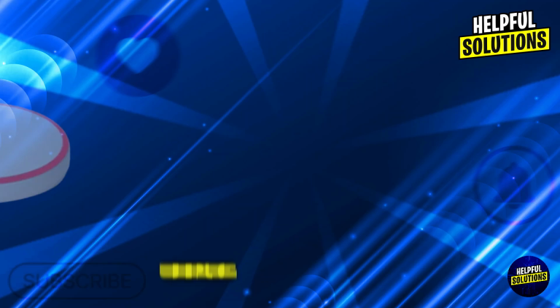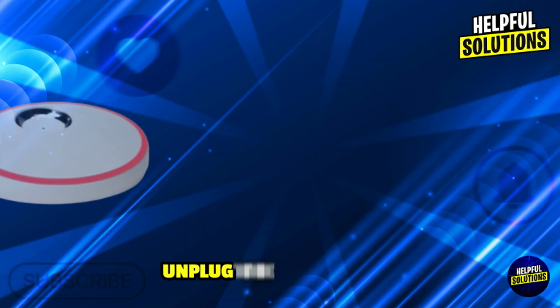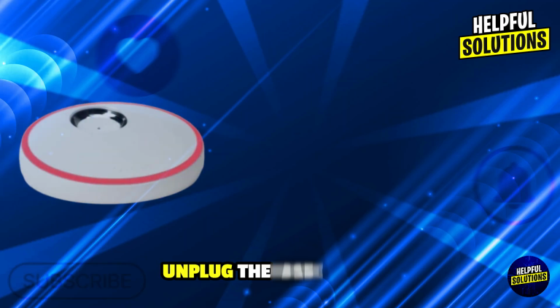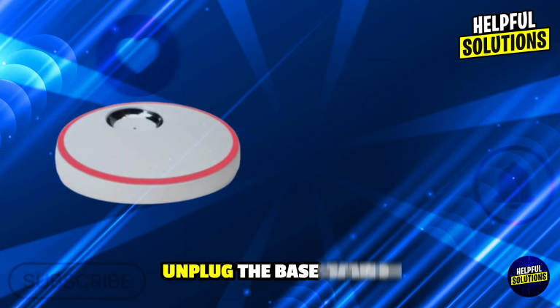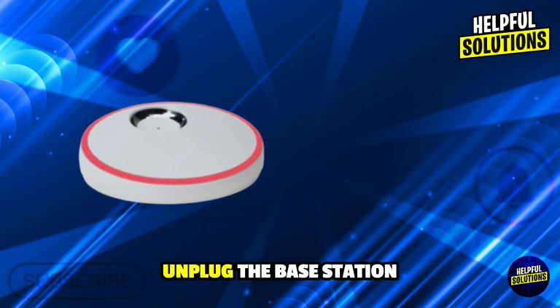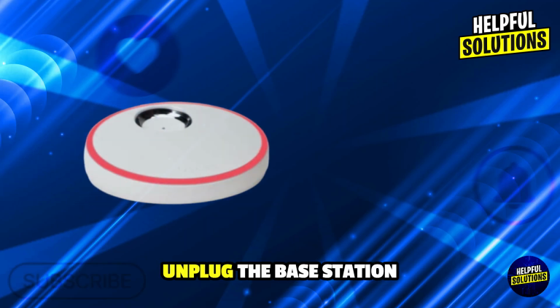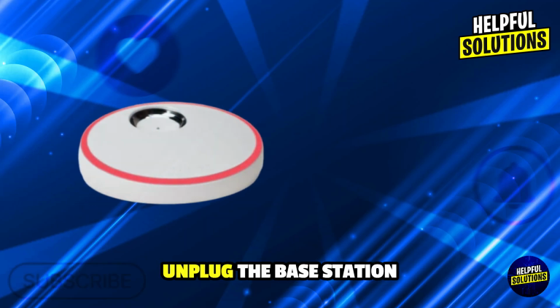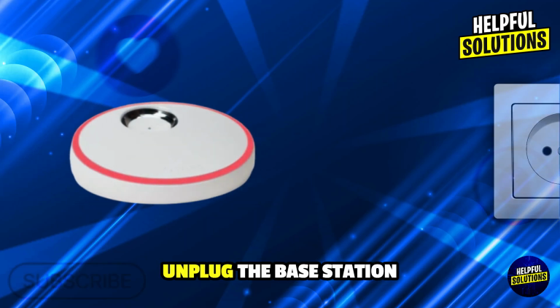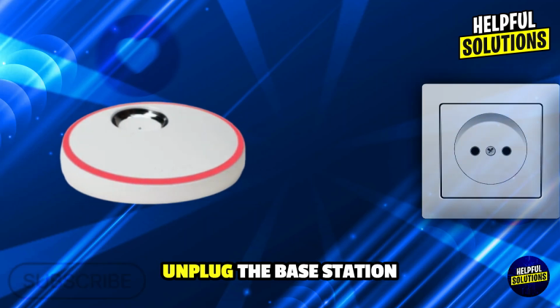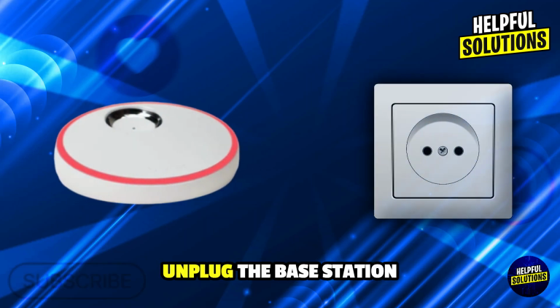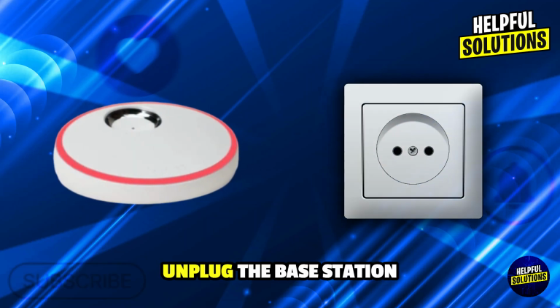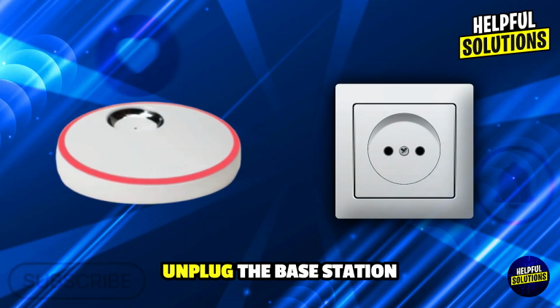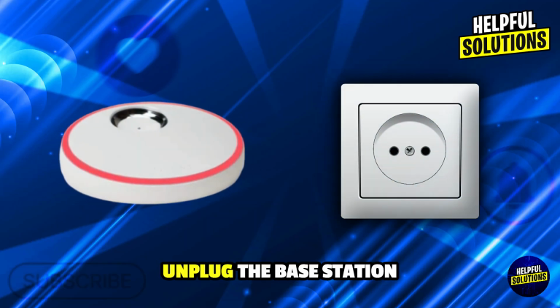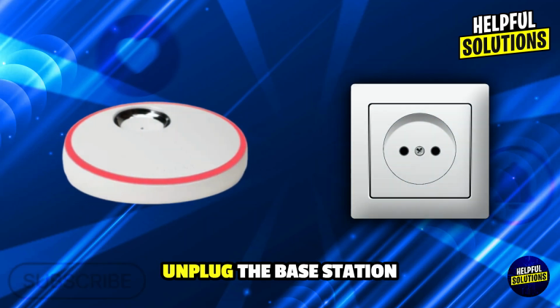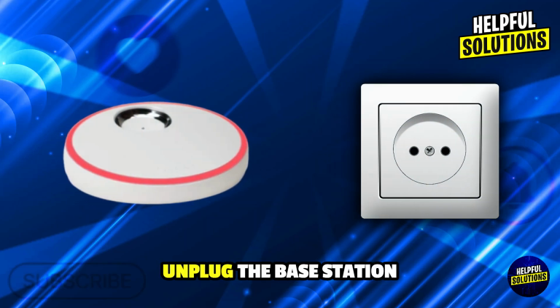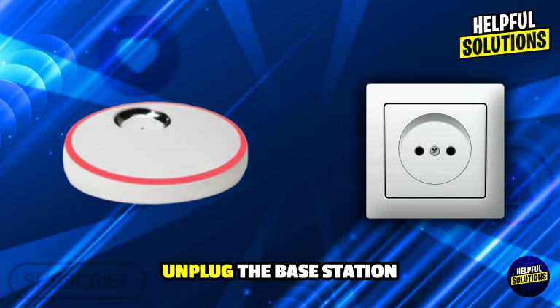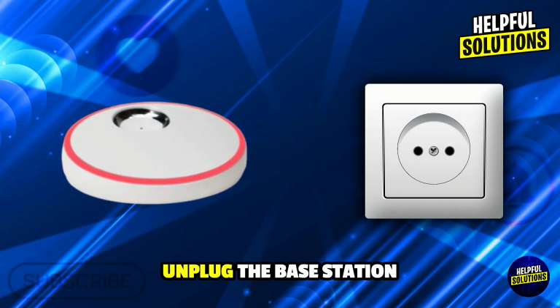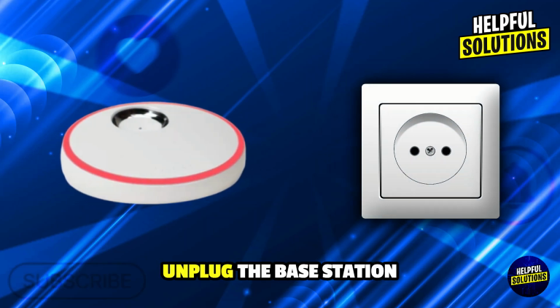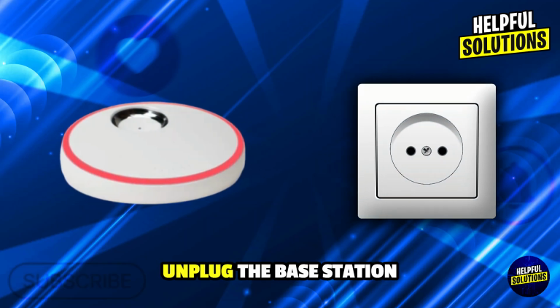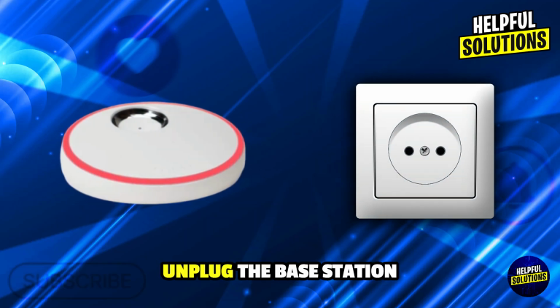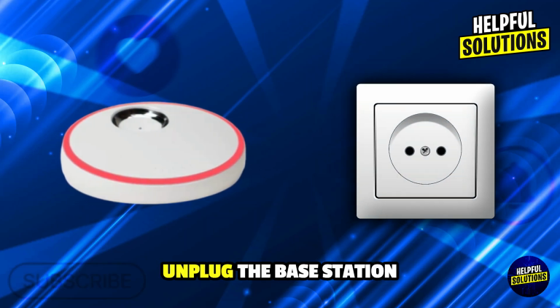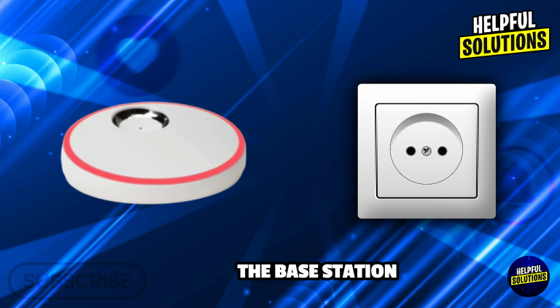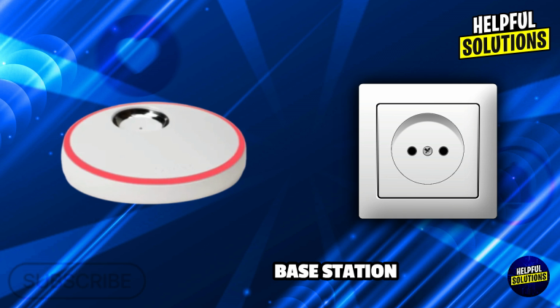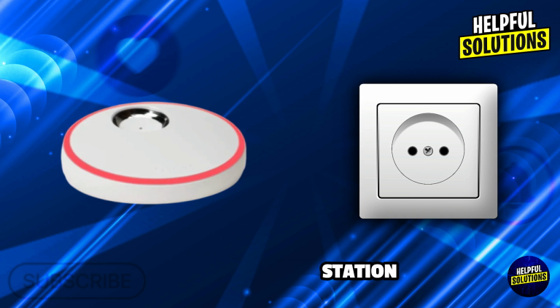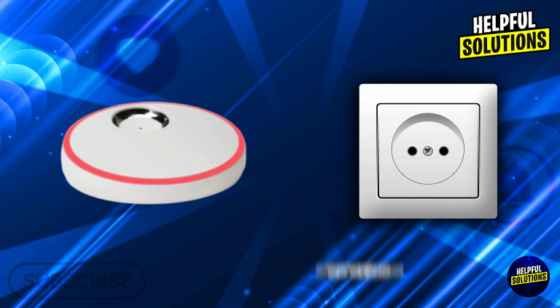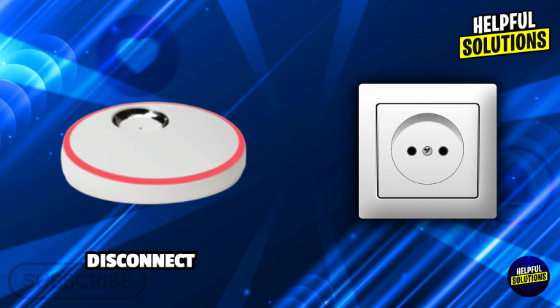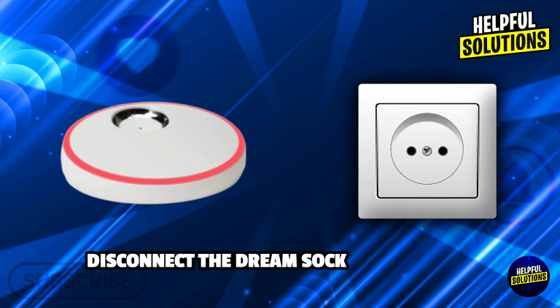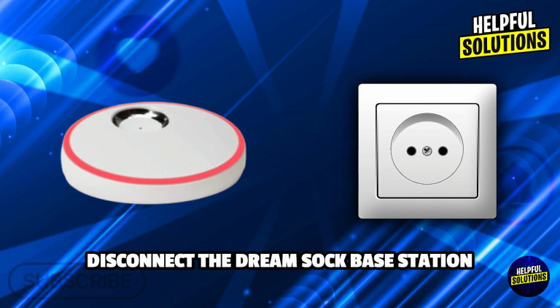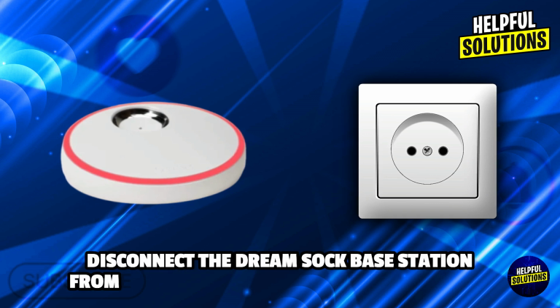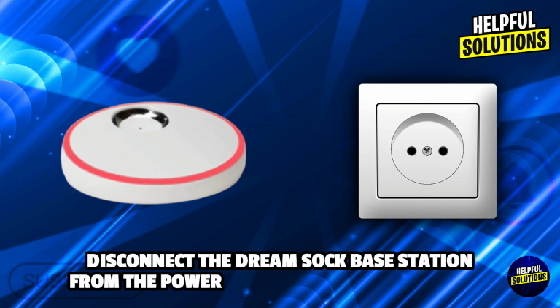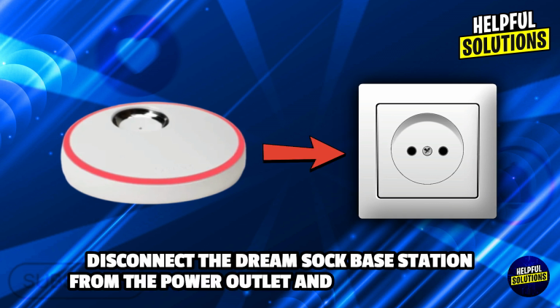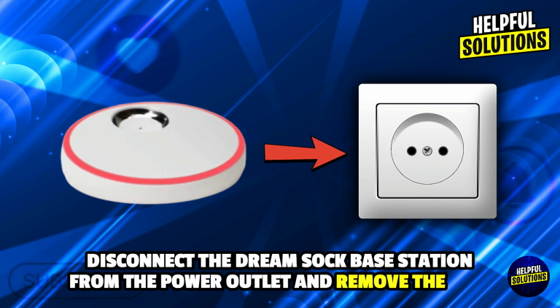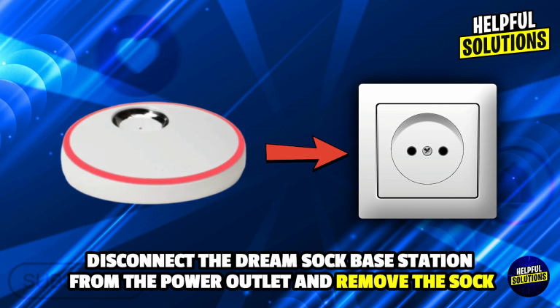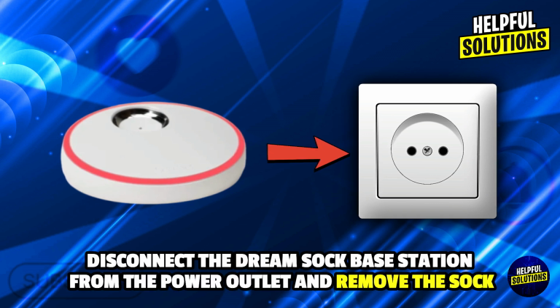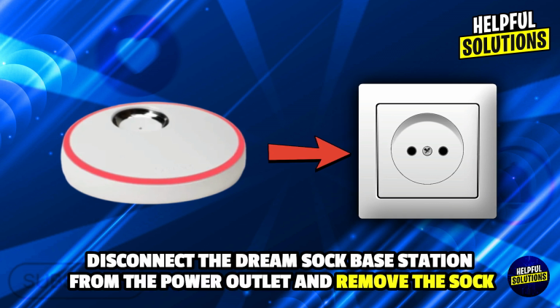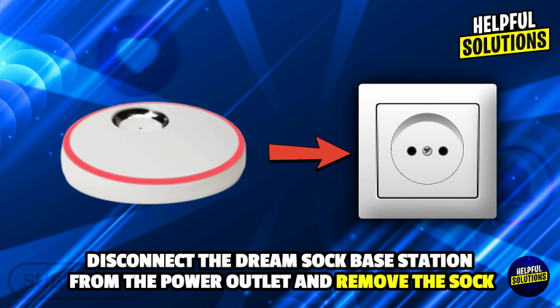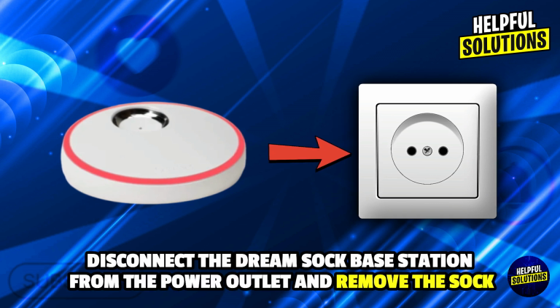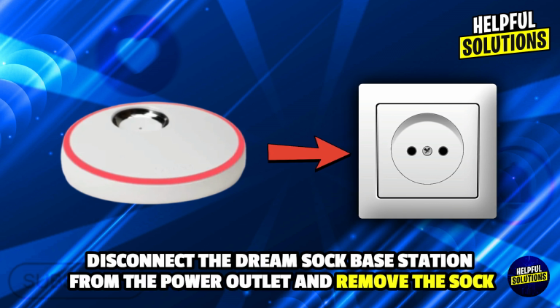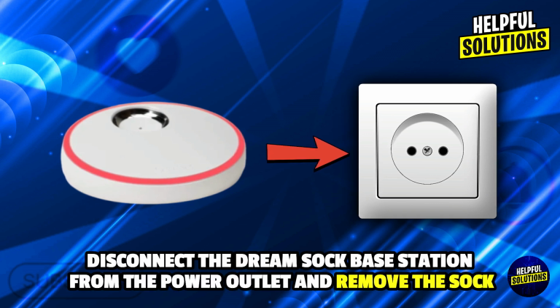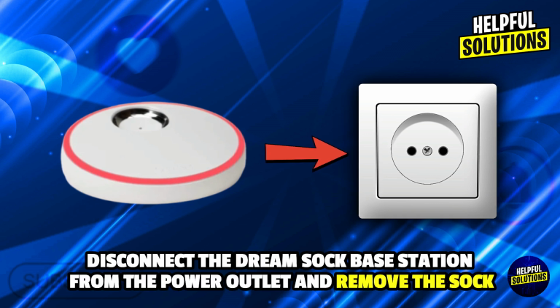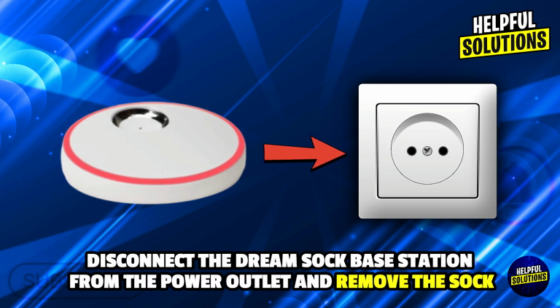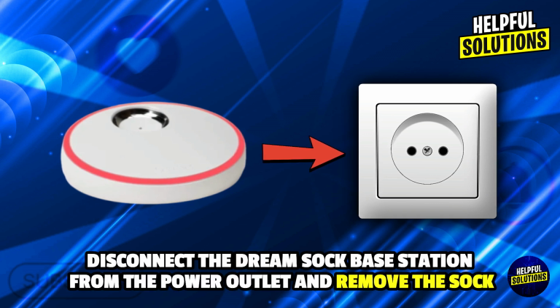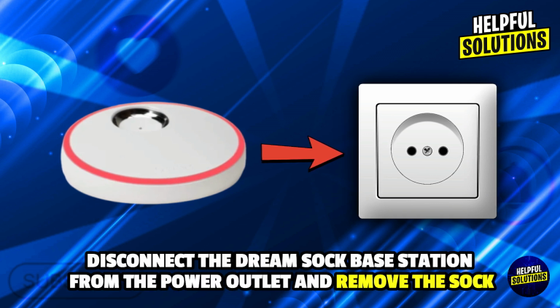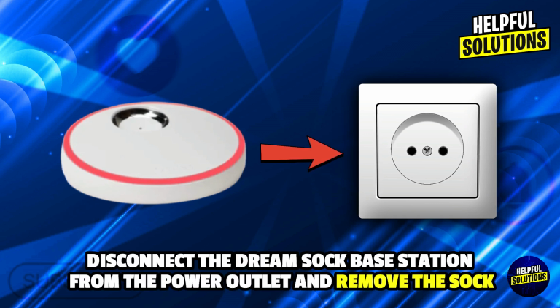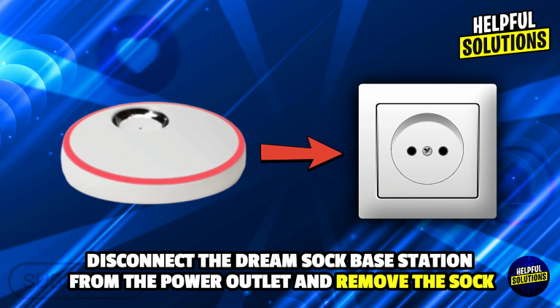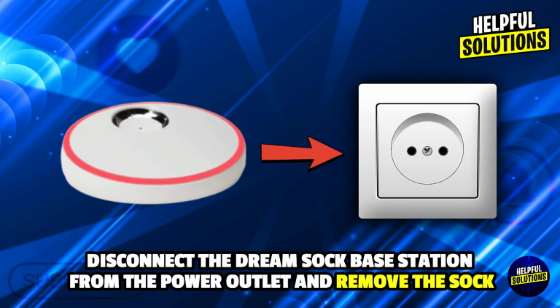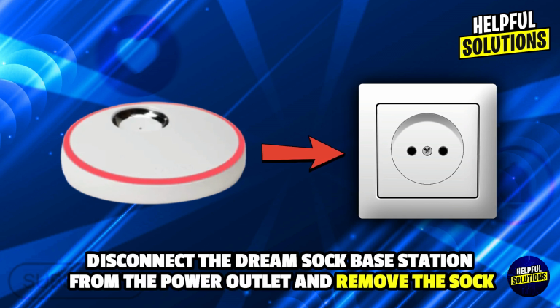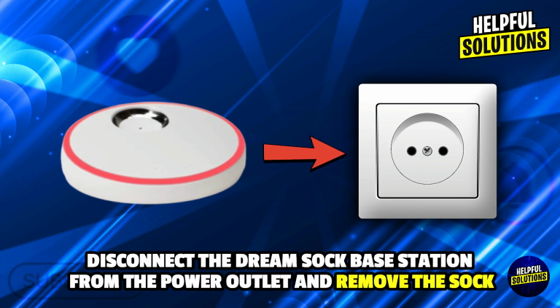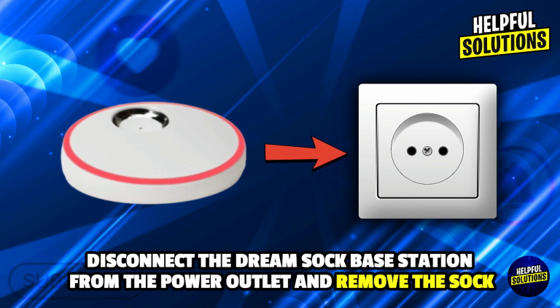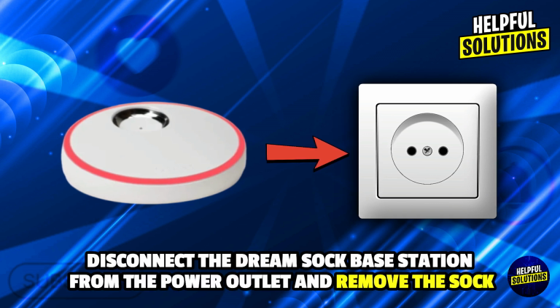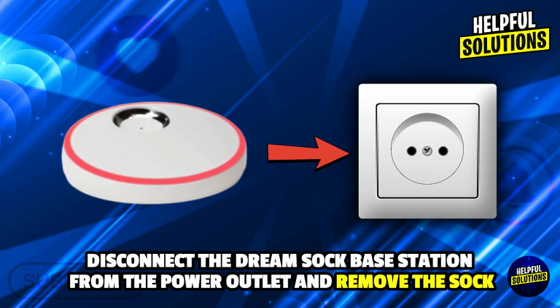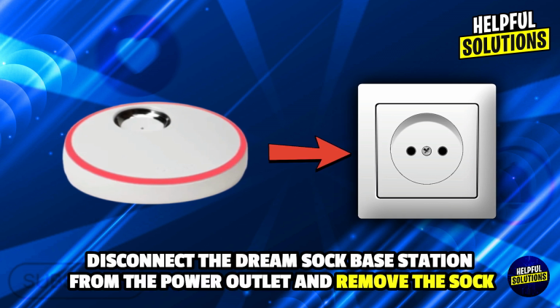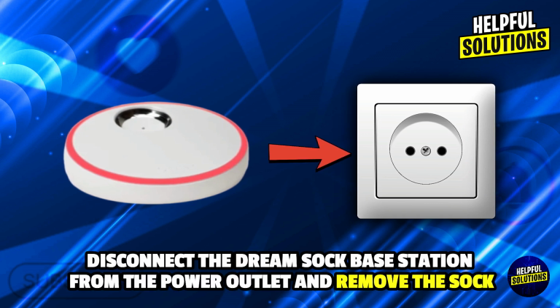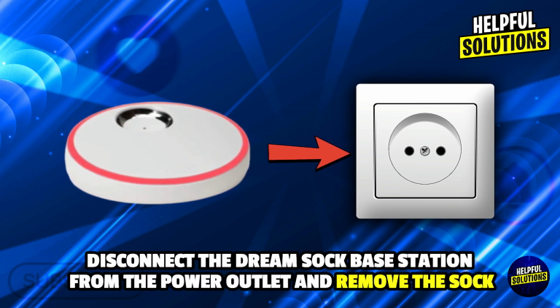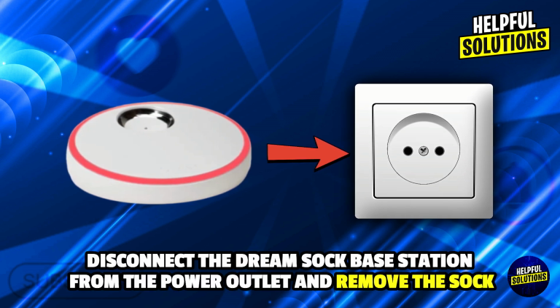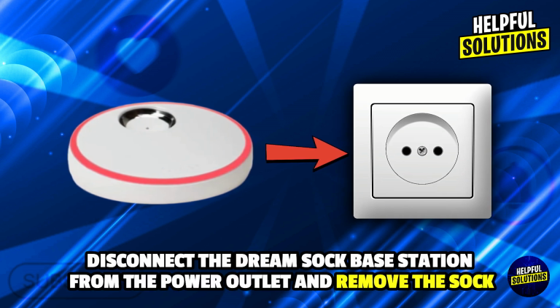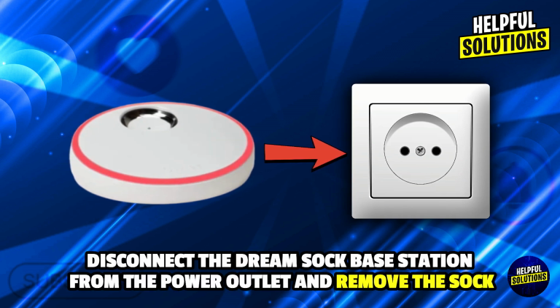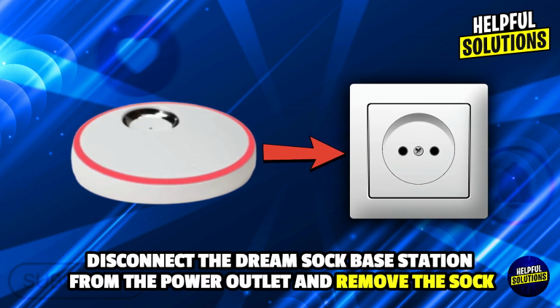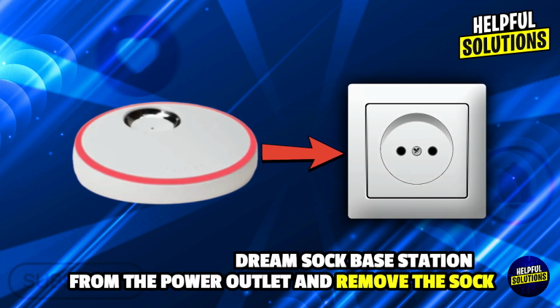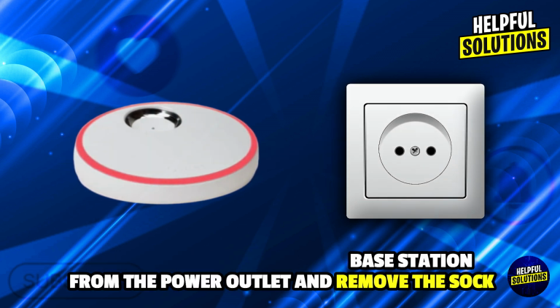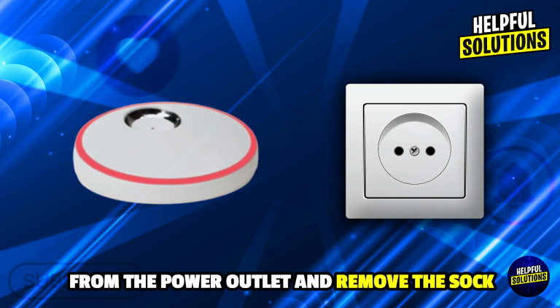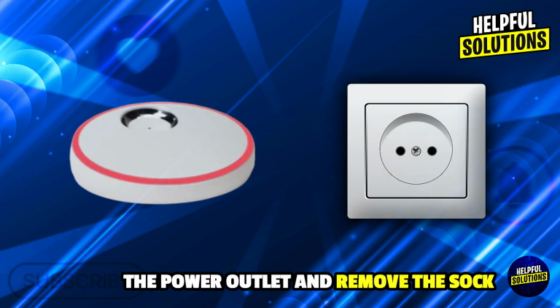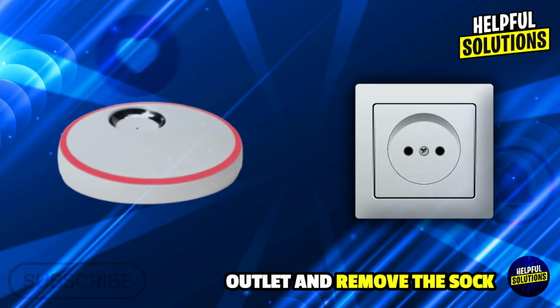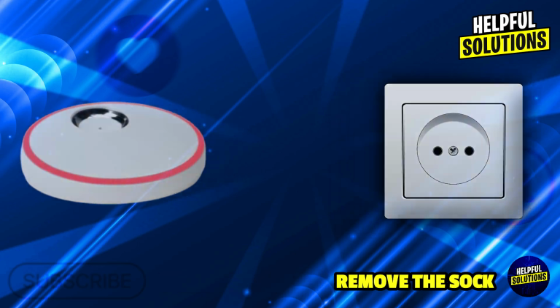Number 1: Unplug the Base Station. Disconnect the Dream Sock base station from the power outlet and remove the sock.